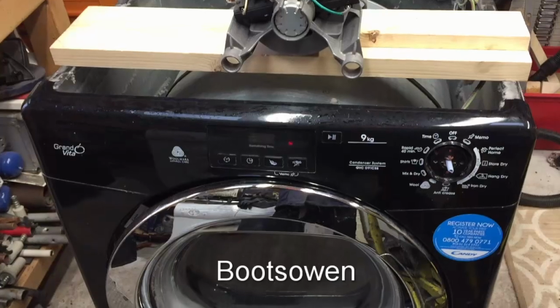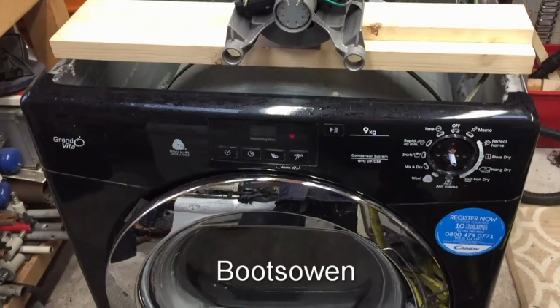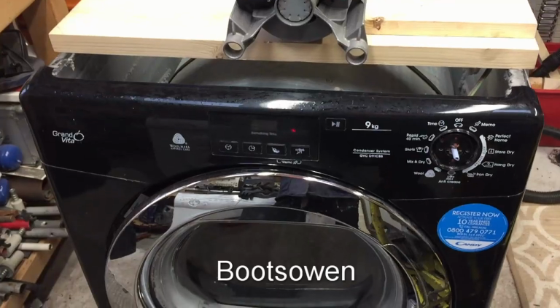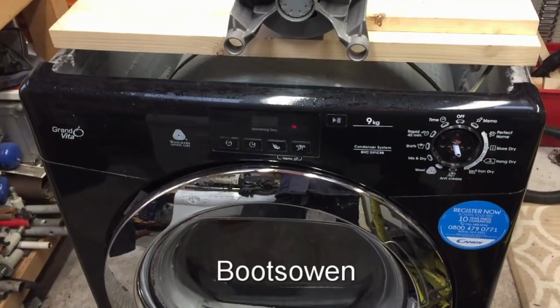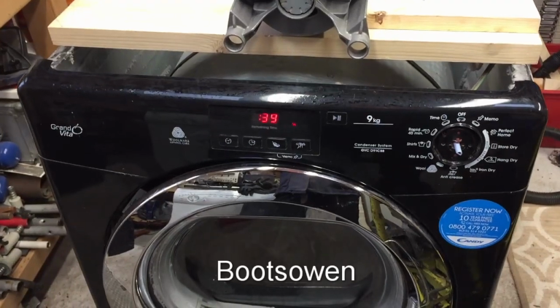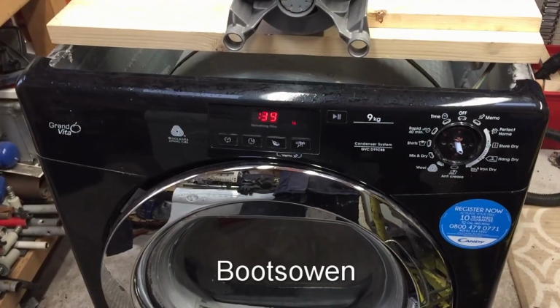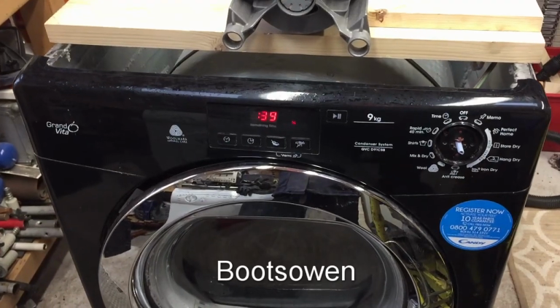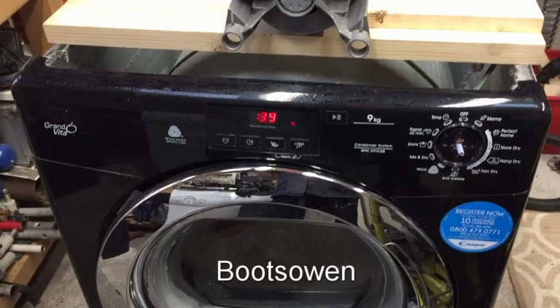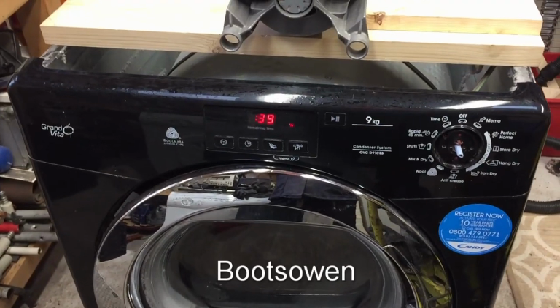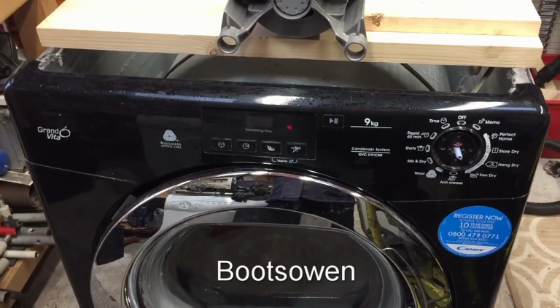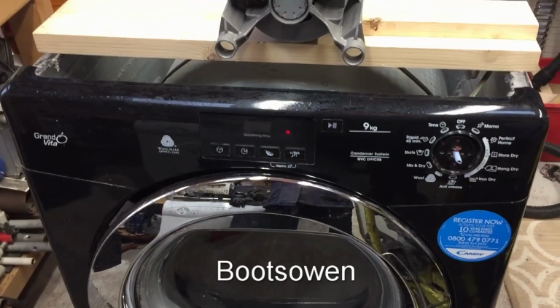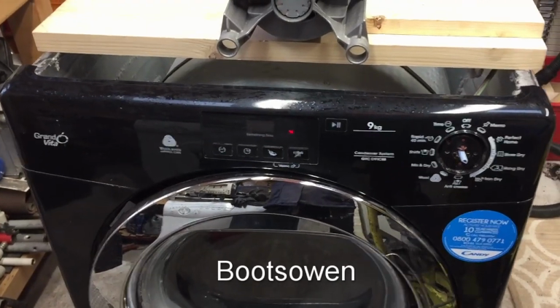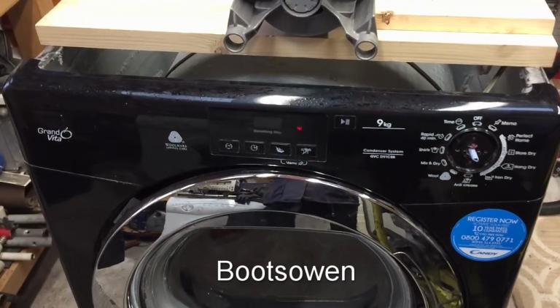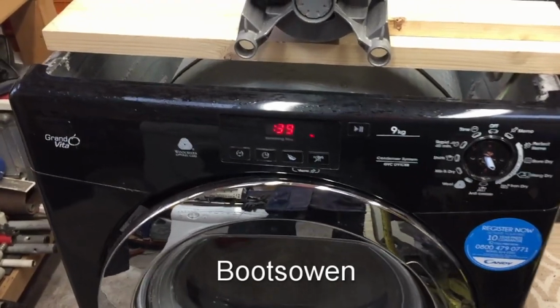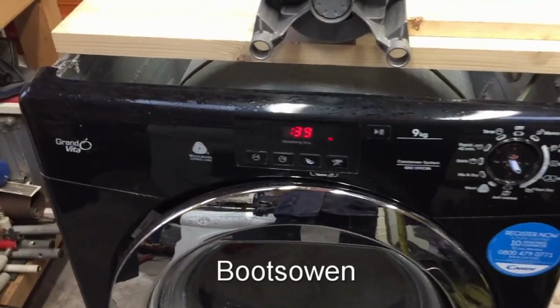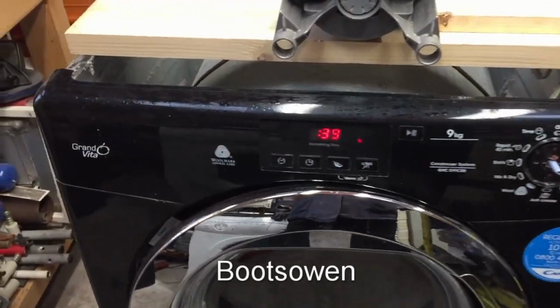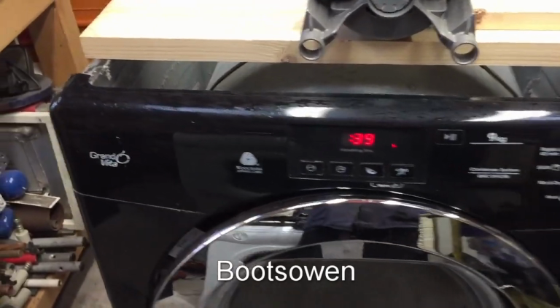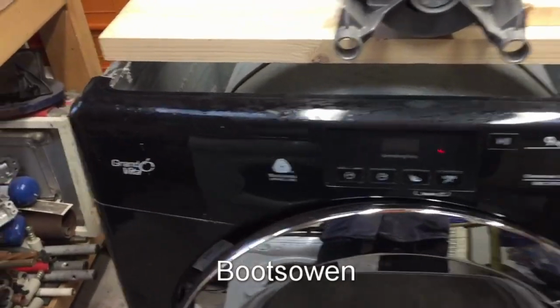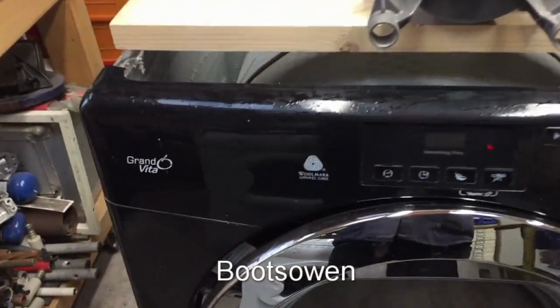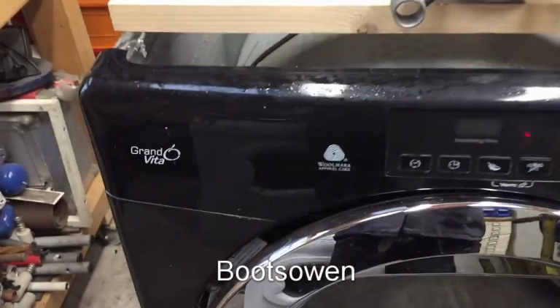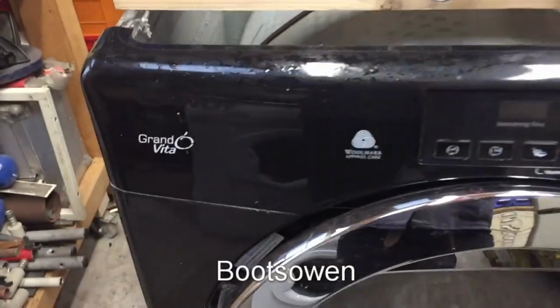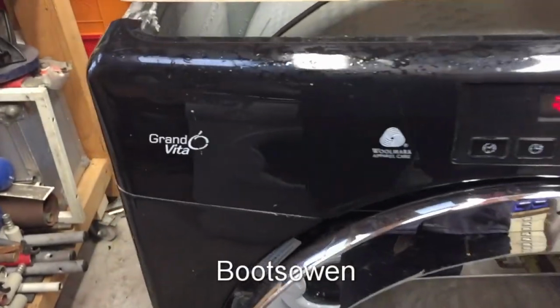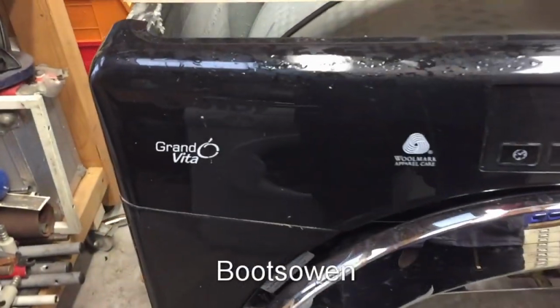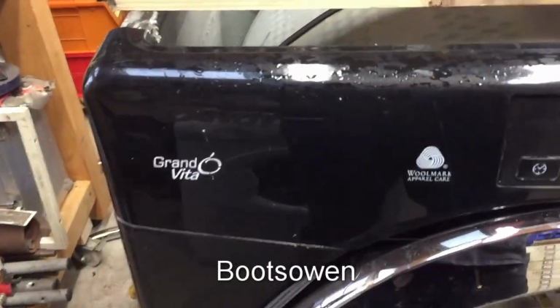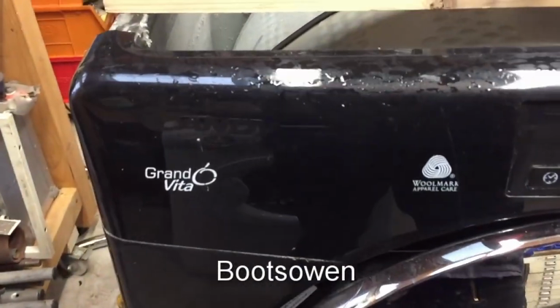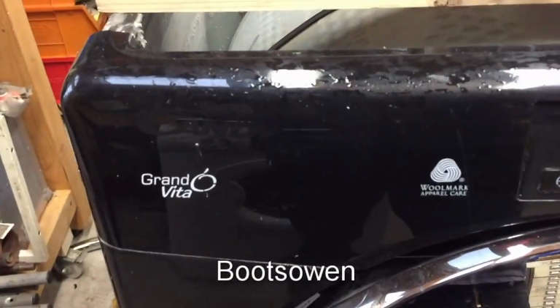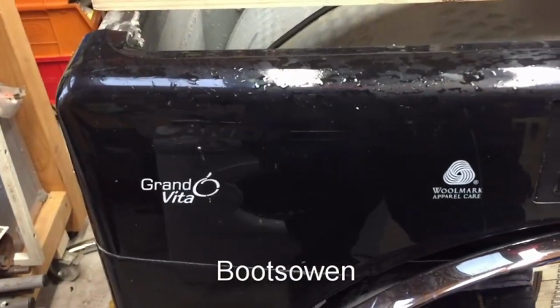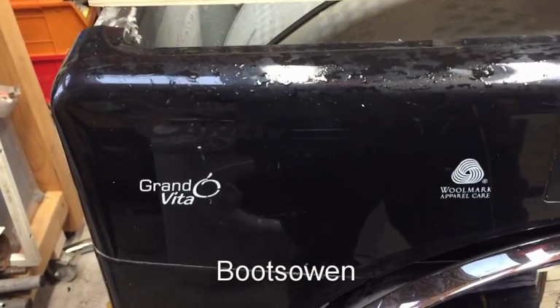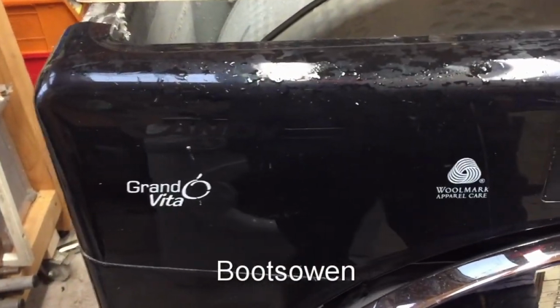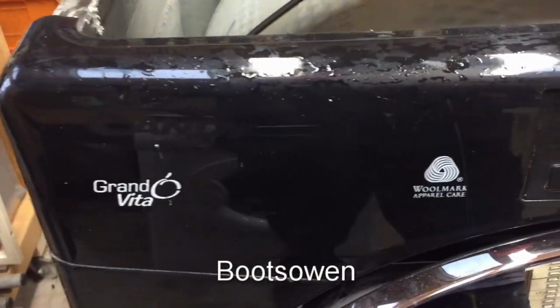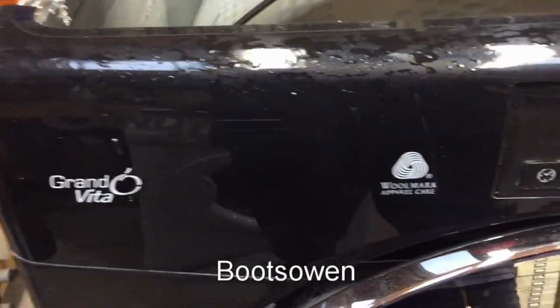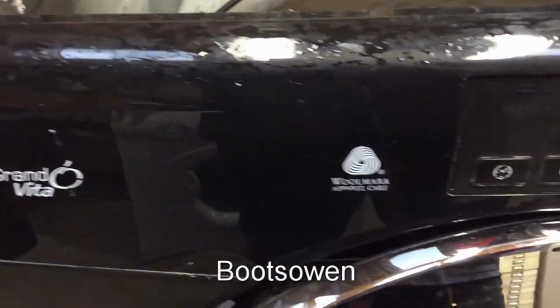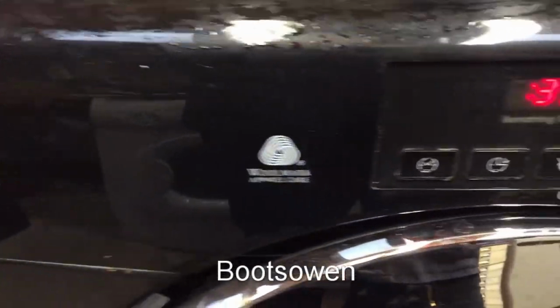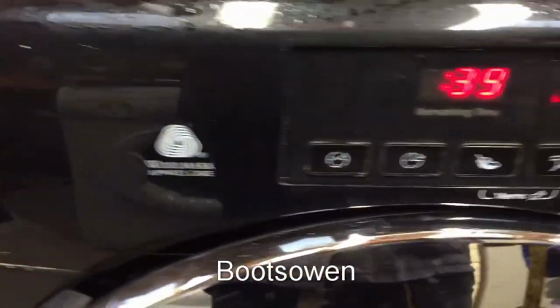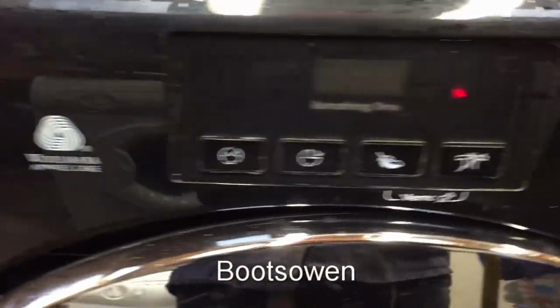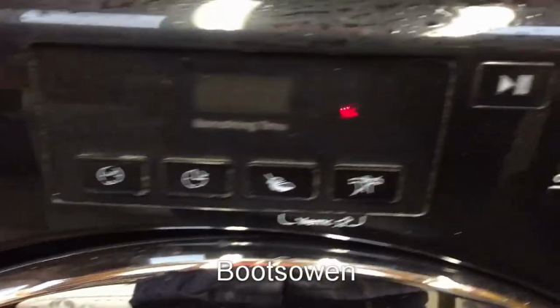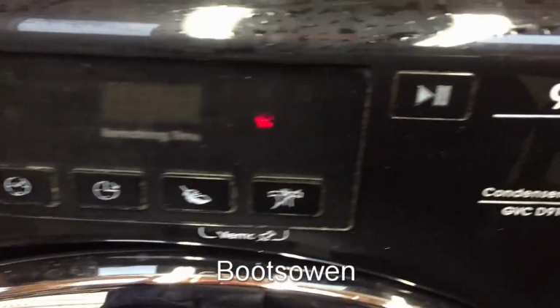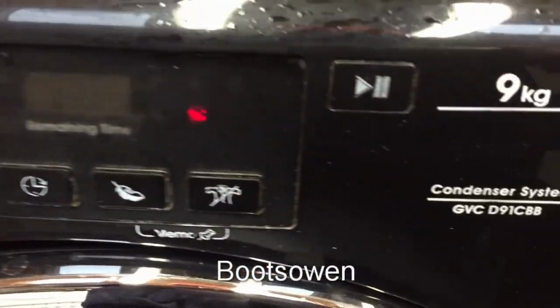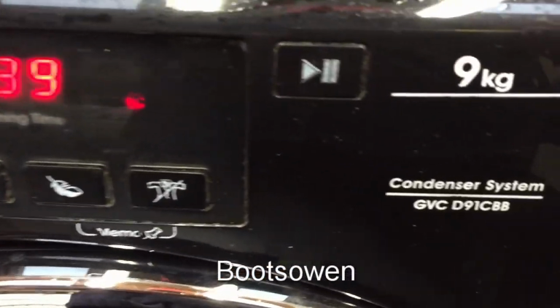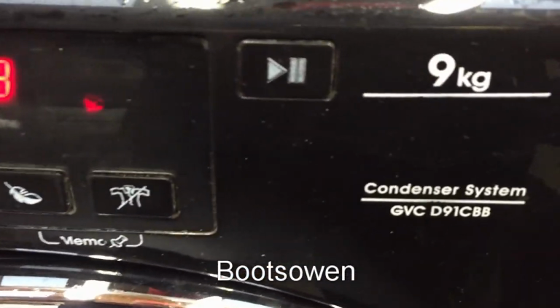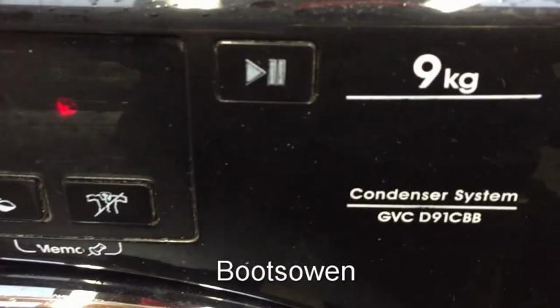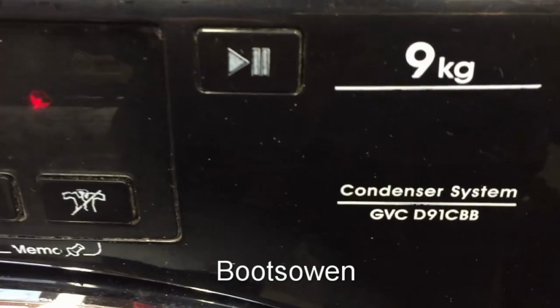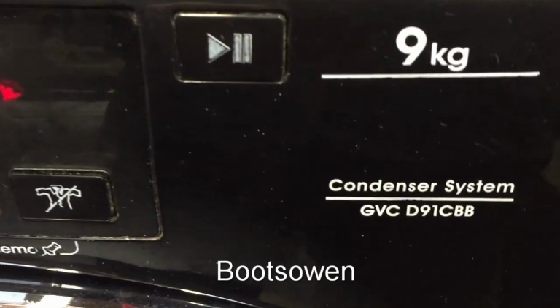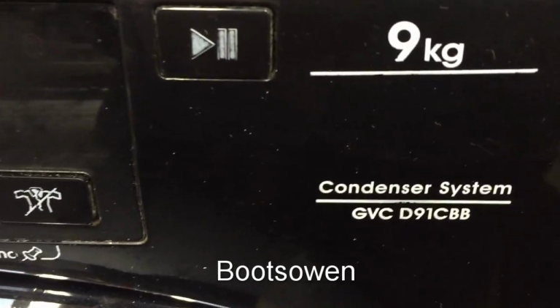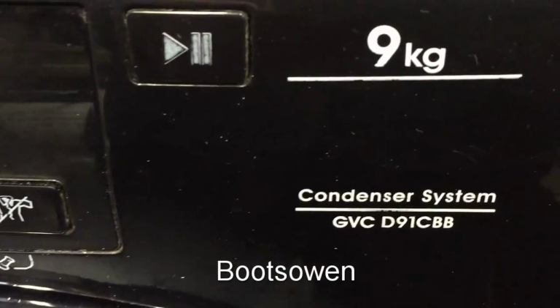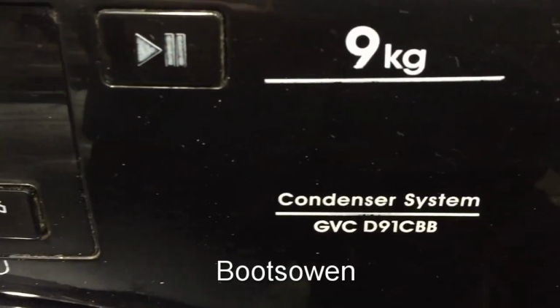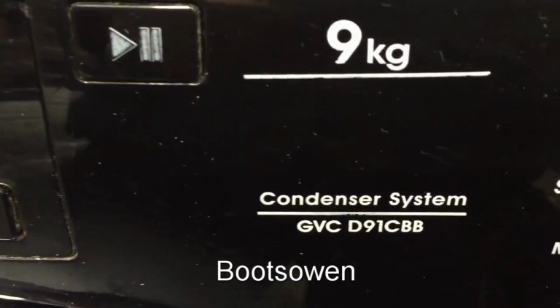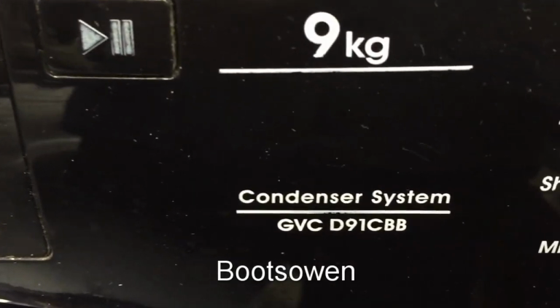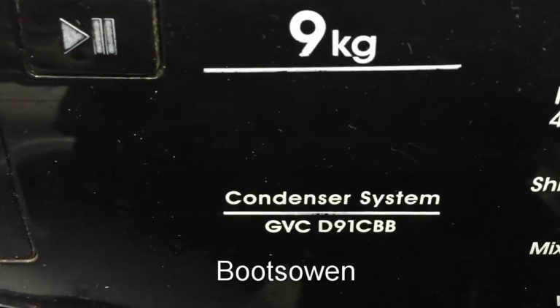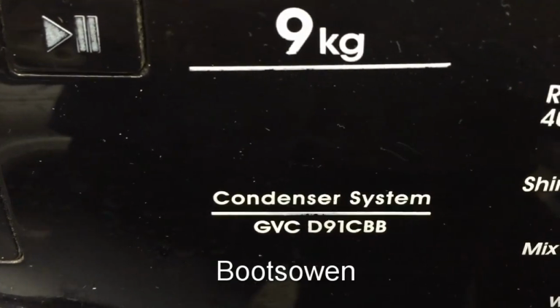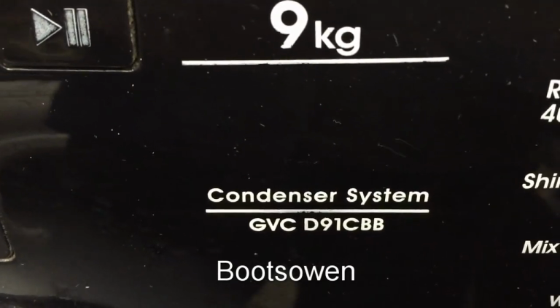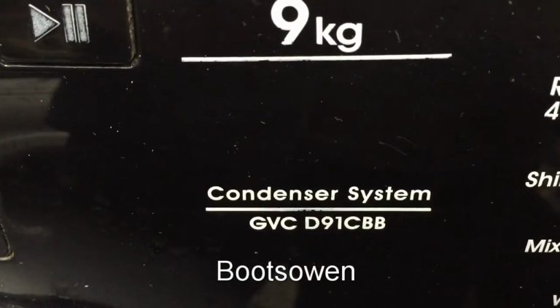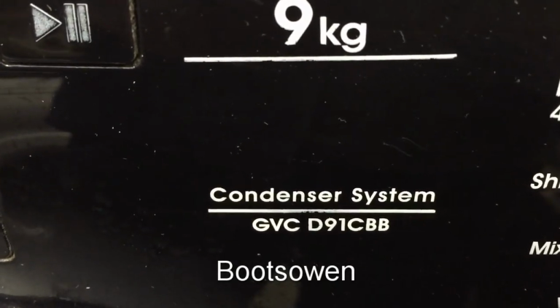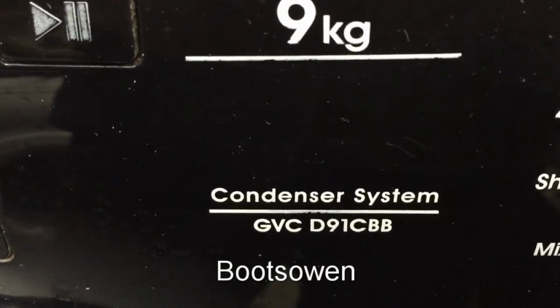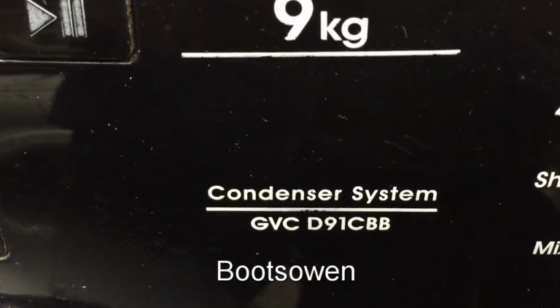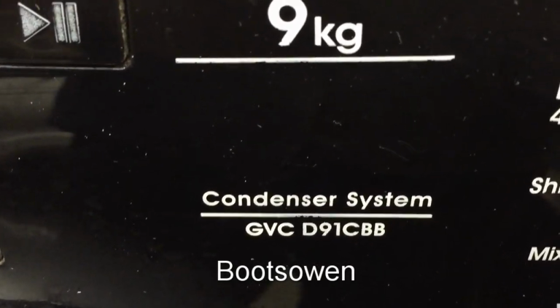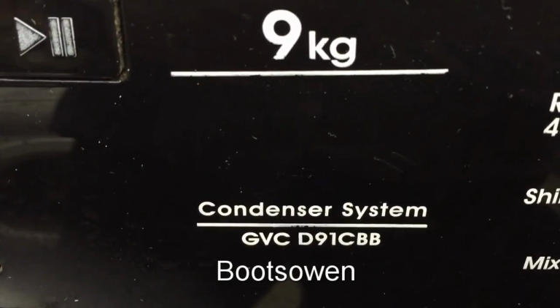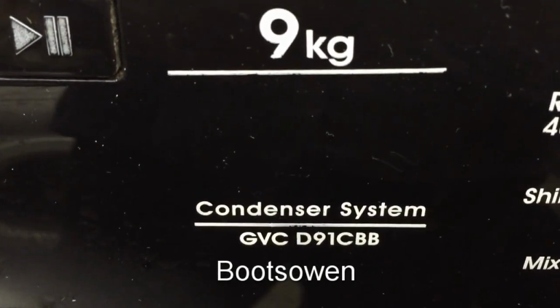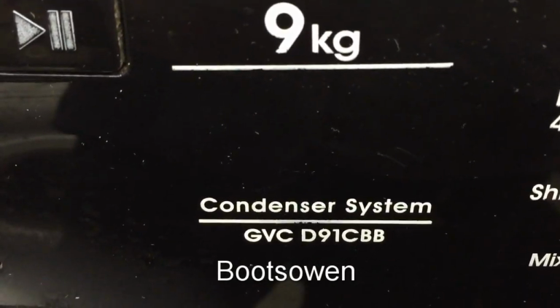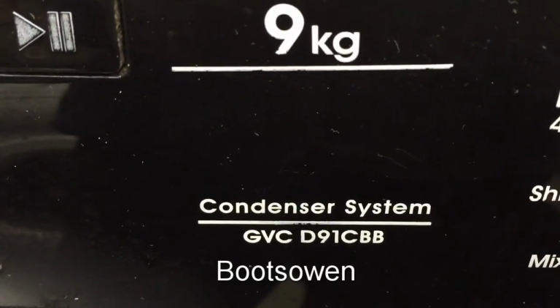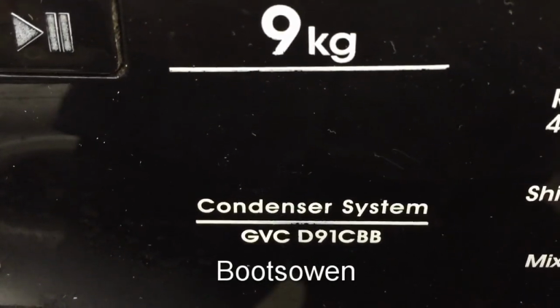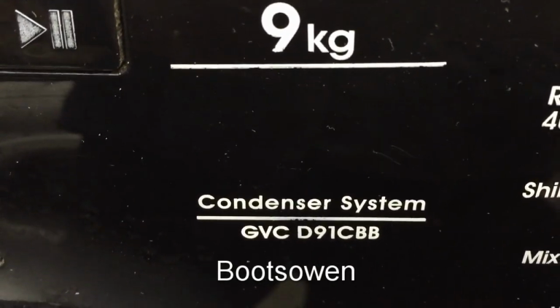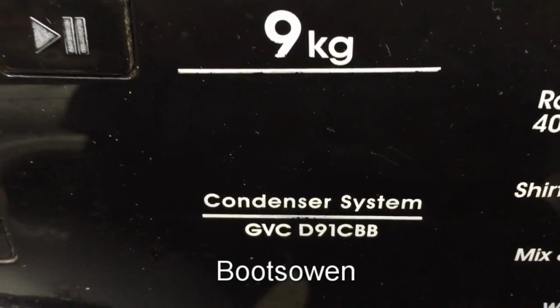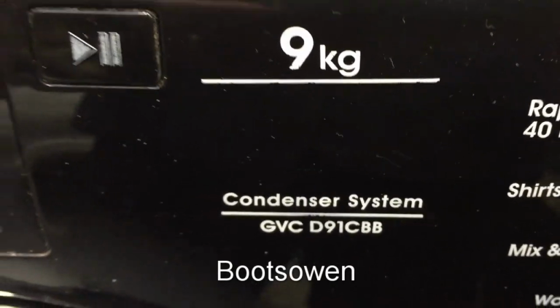Hey there, Boots Owen here. This is a Candy Grando Vita GVC D91CBB.